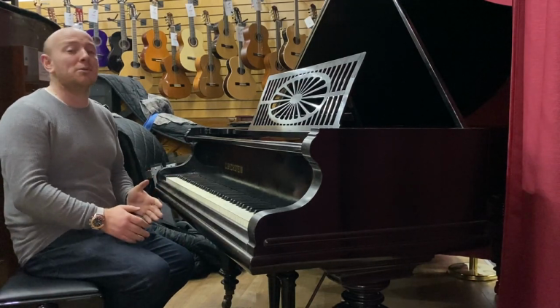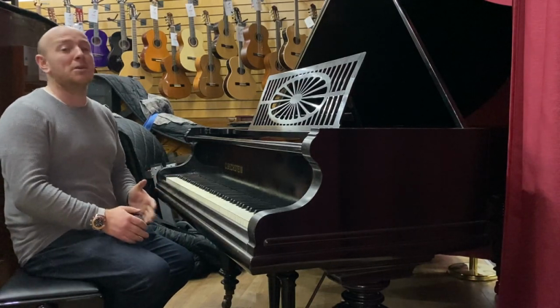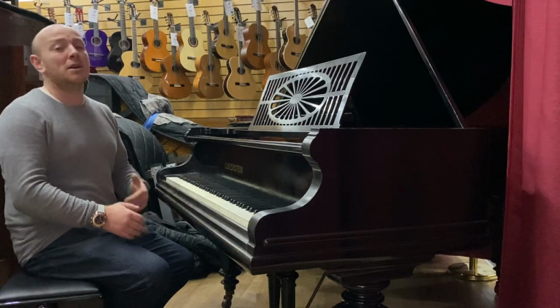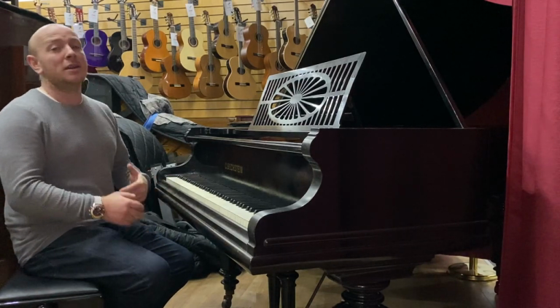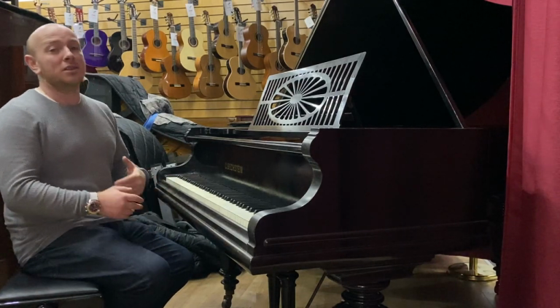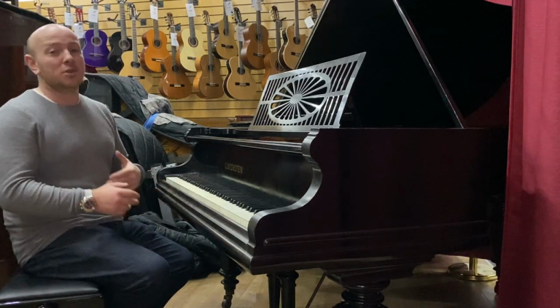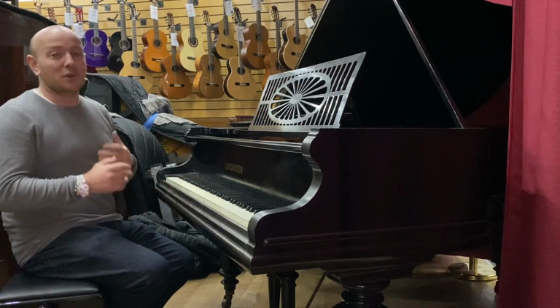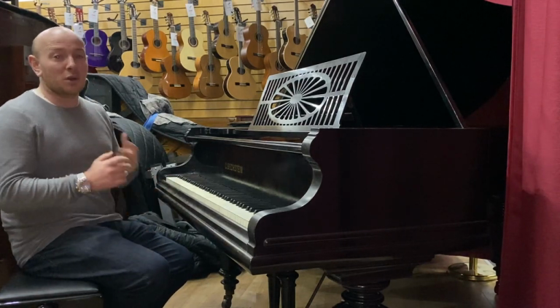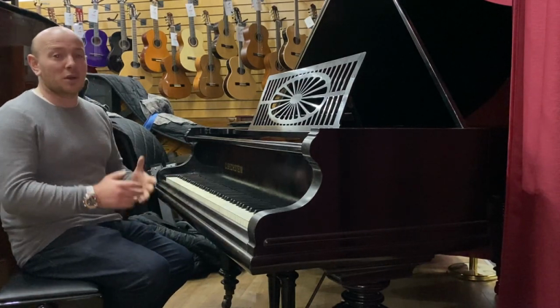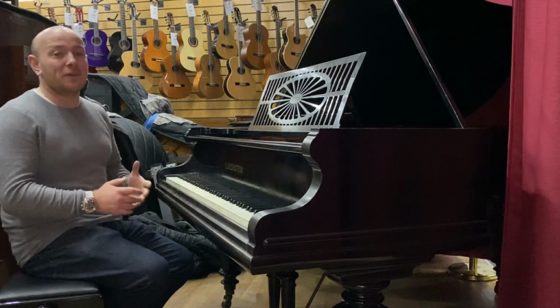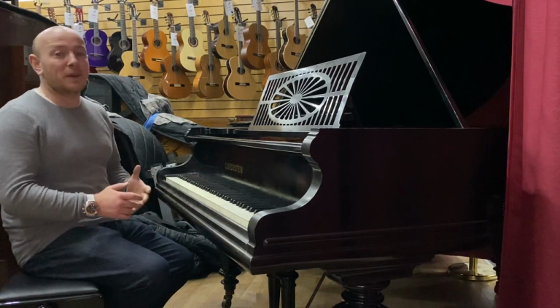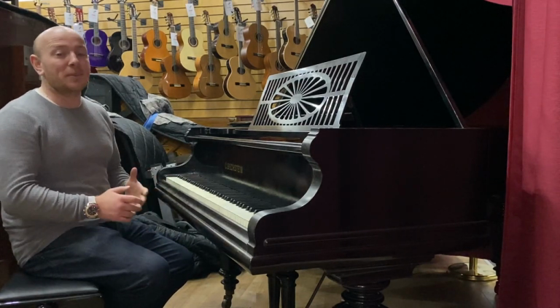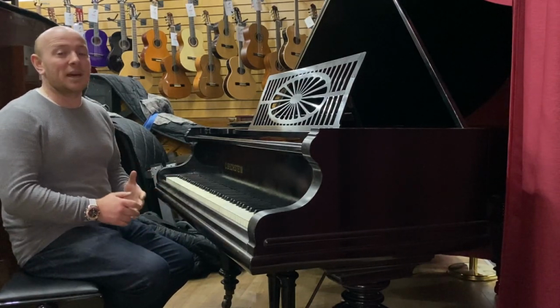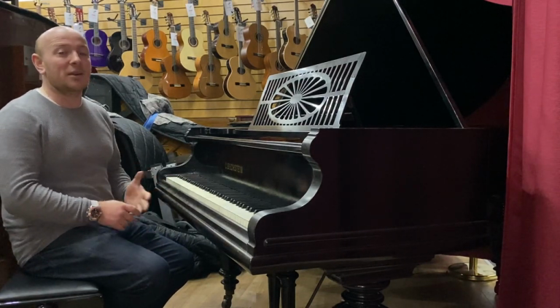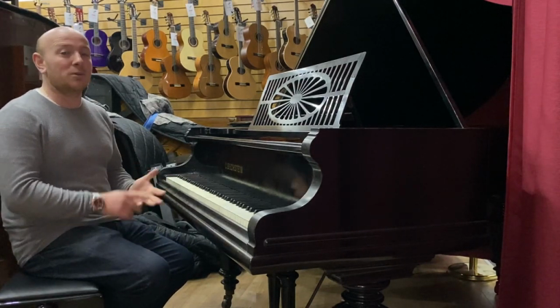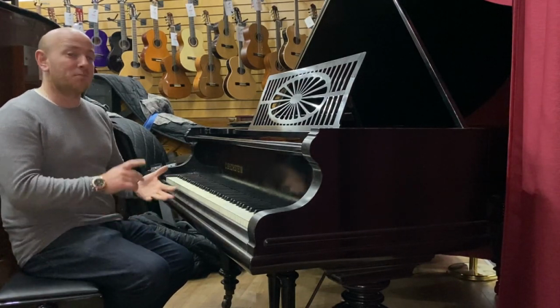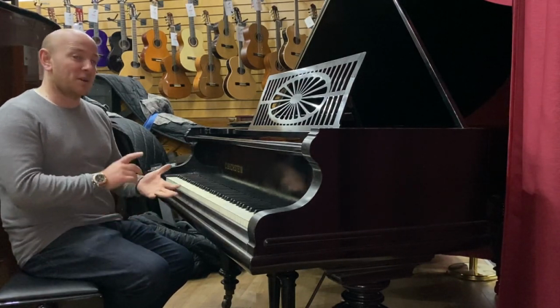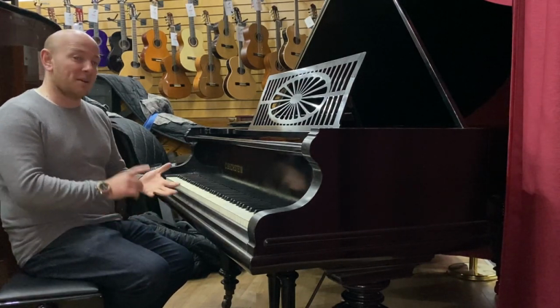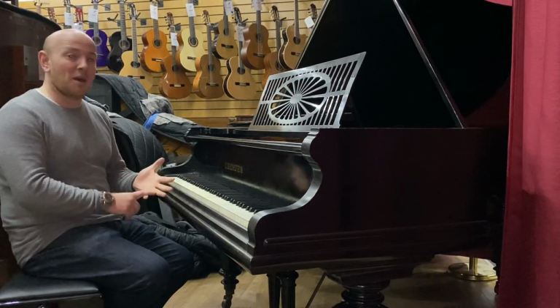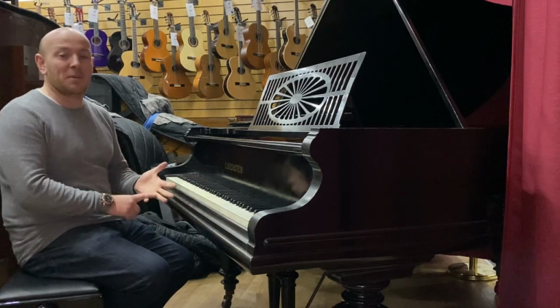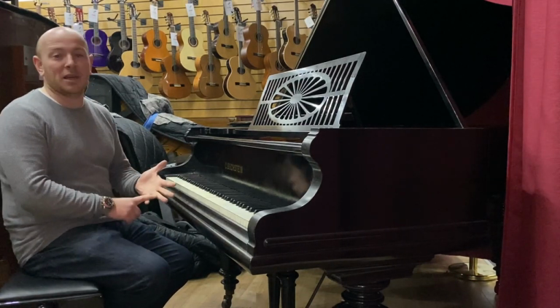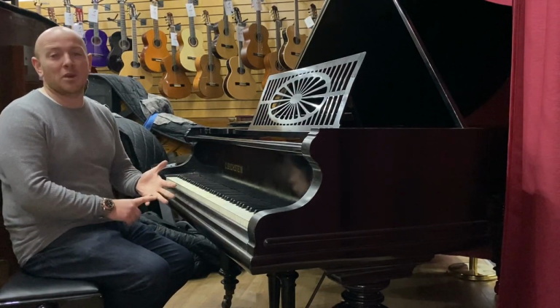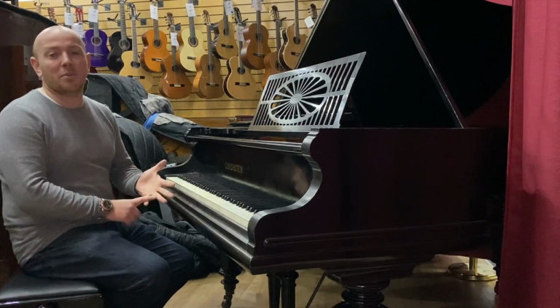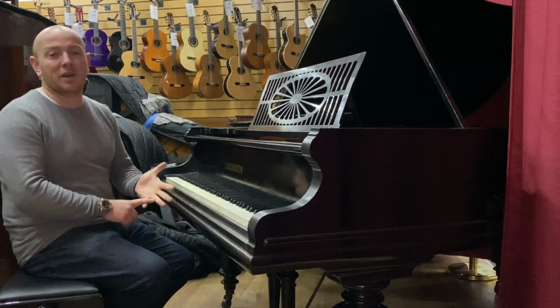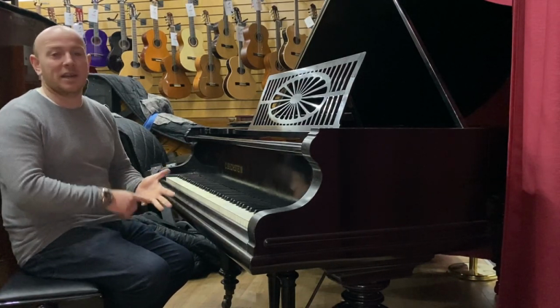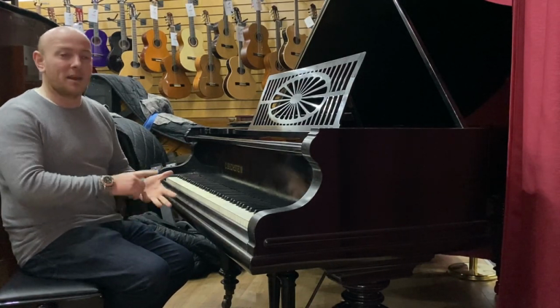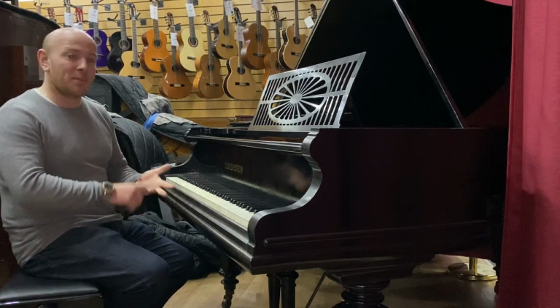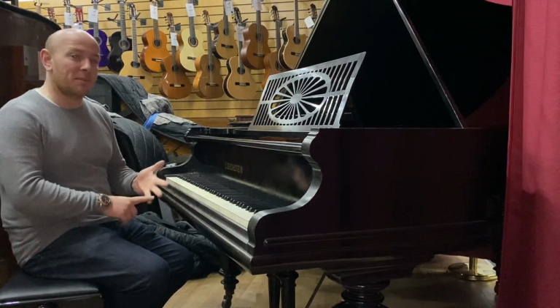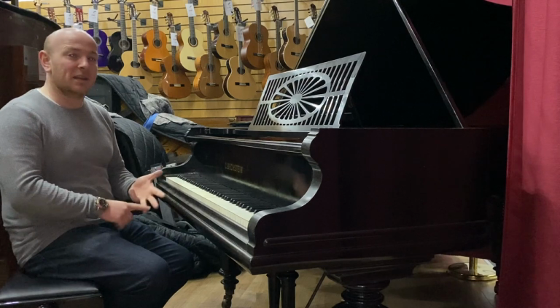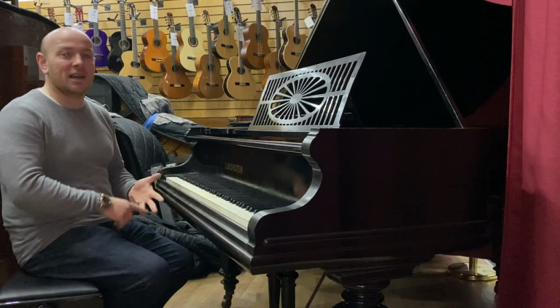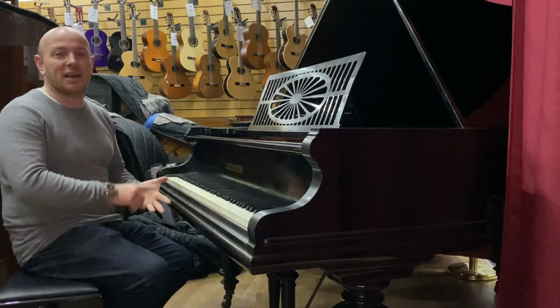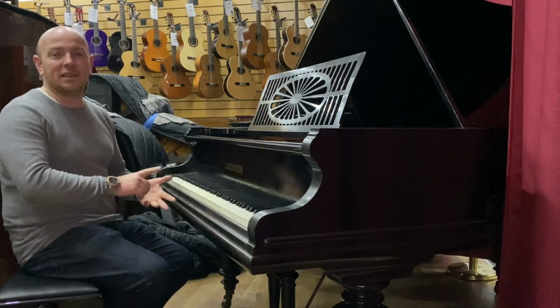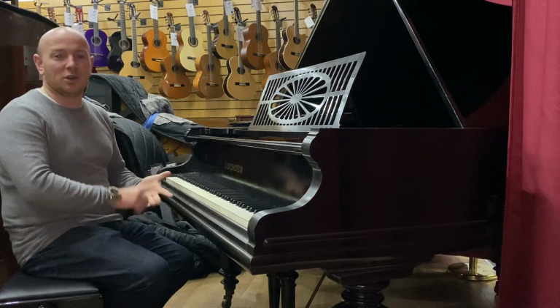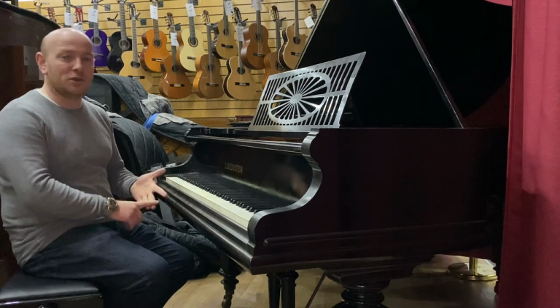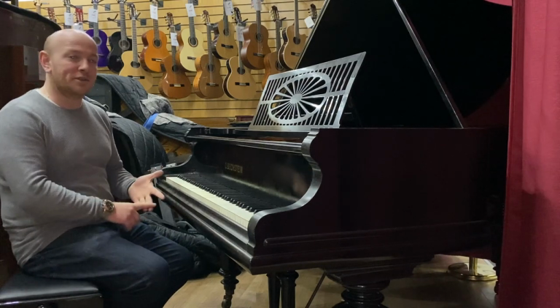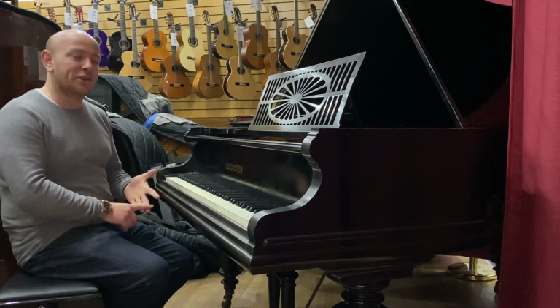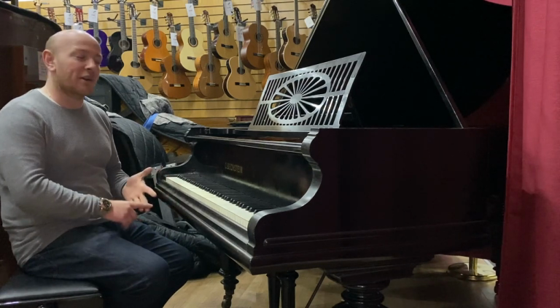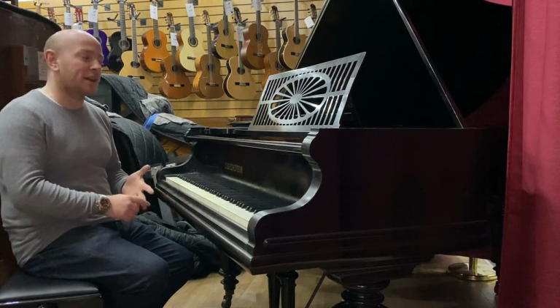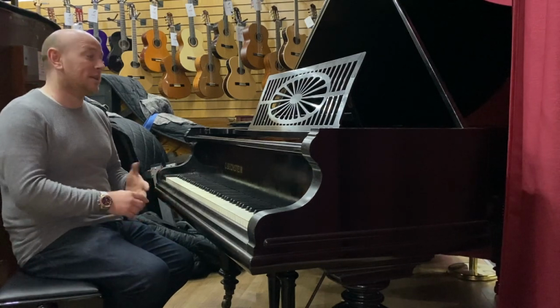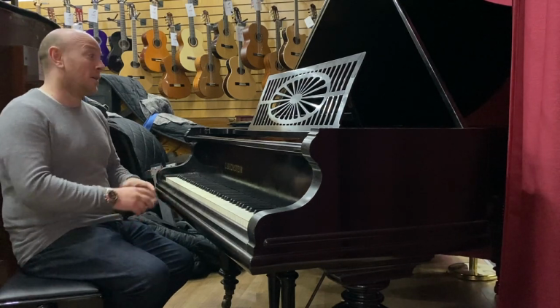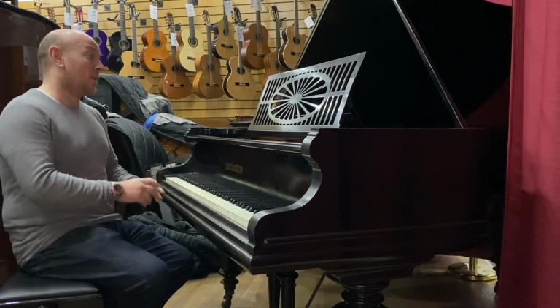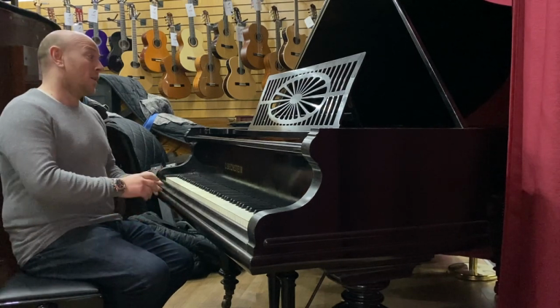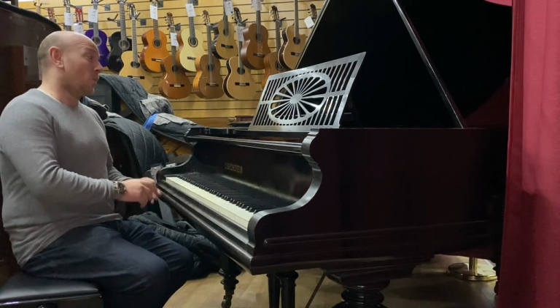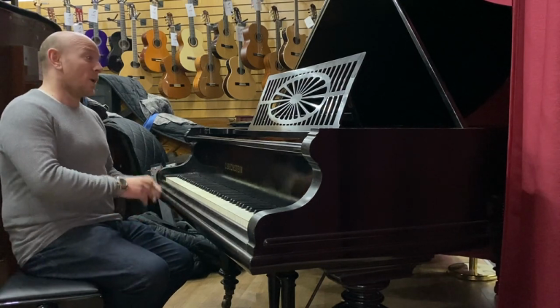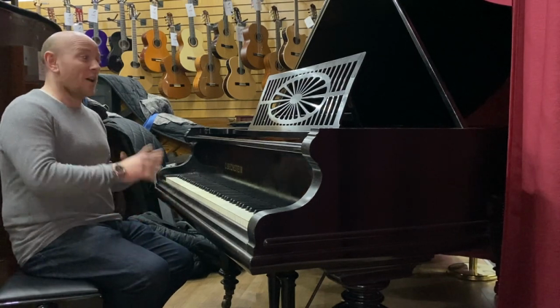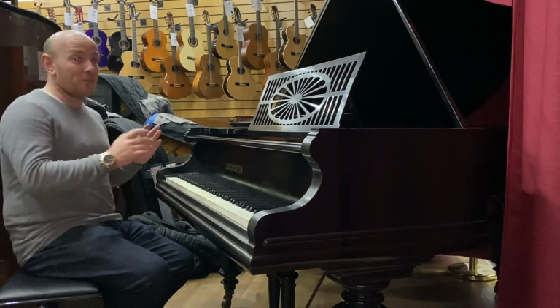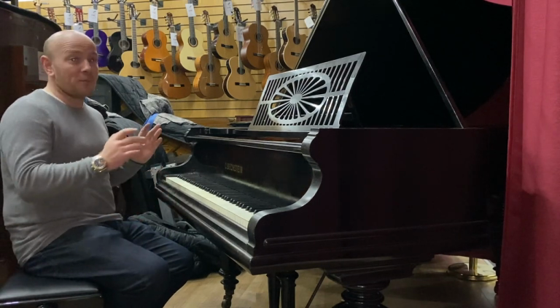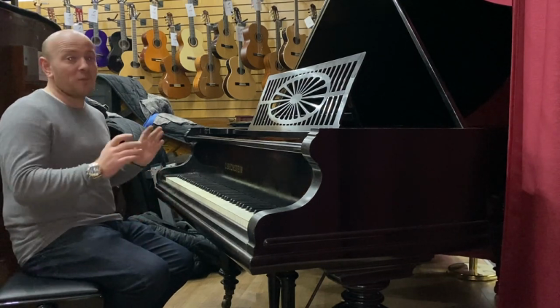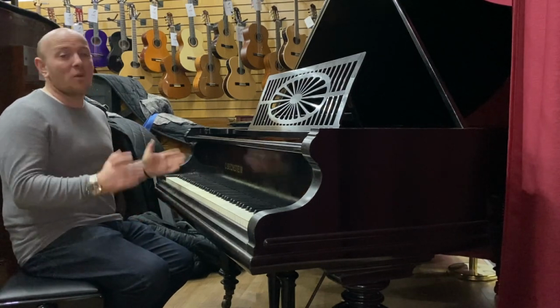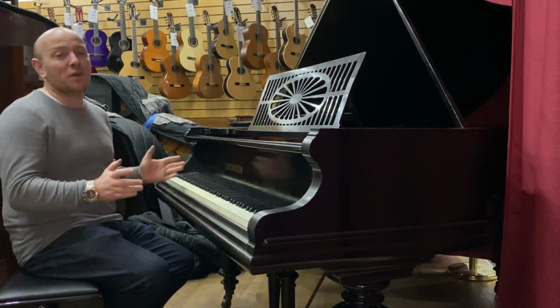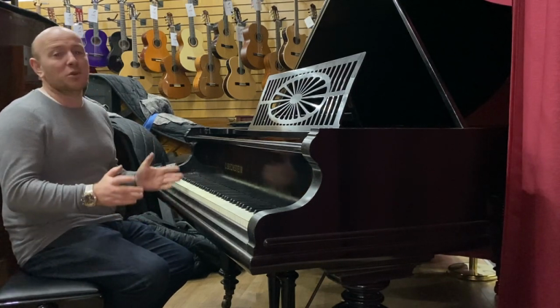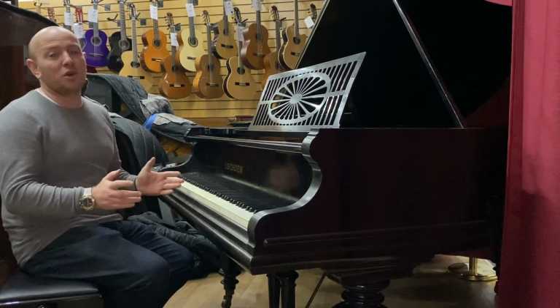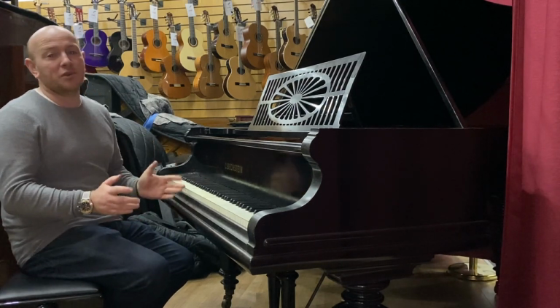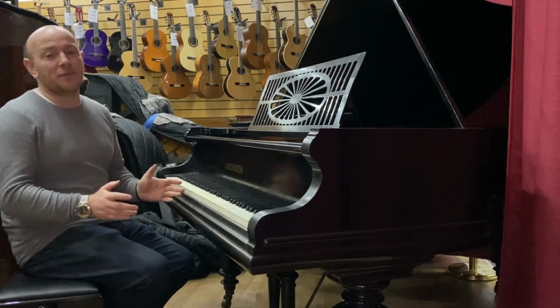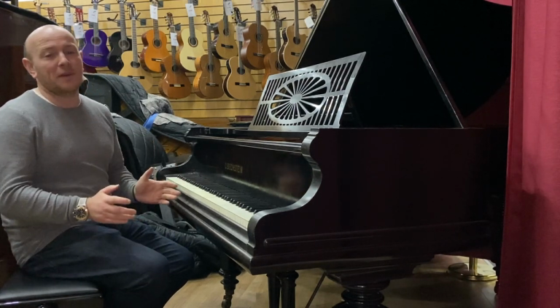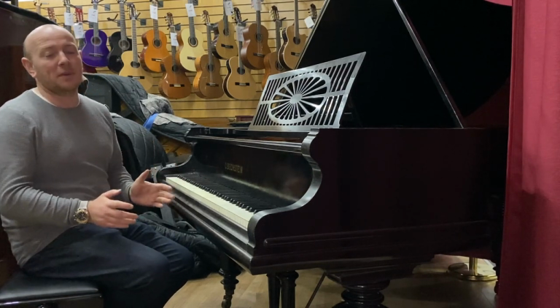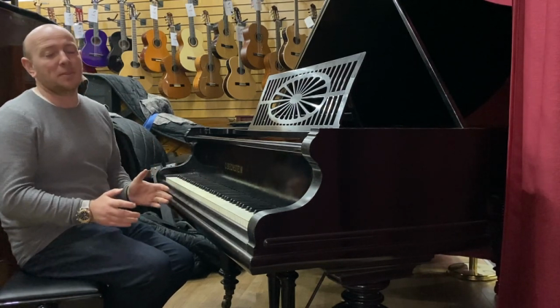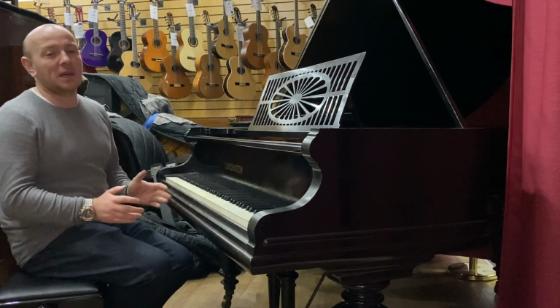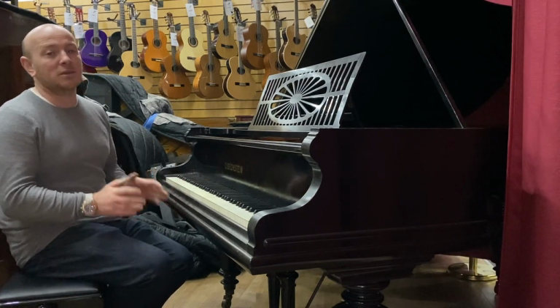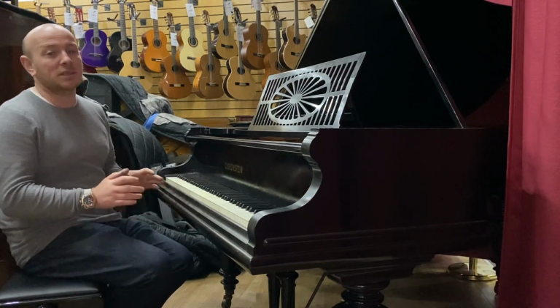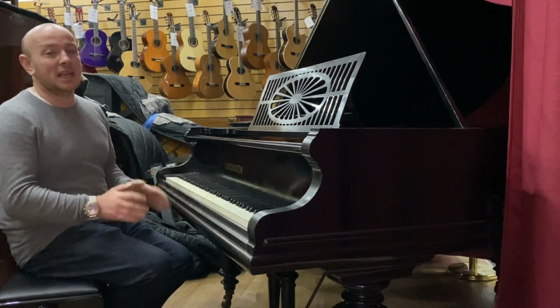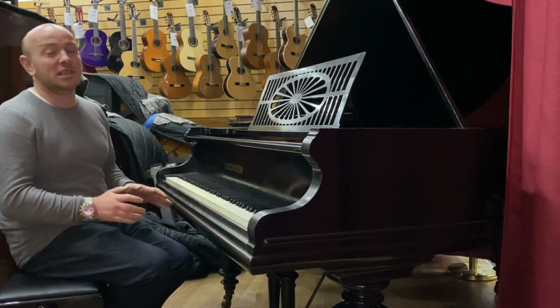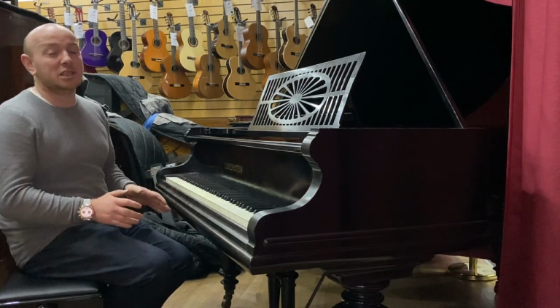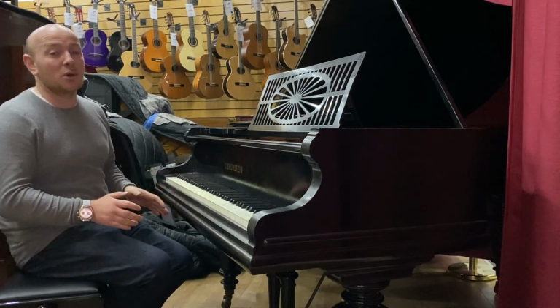So if you're looking for a piano, whether it be an upright, a baby grand, or a concert grand, we have over 250 pianos in stock and we're ready to deliver.